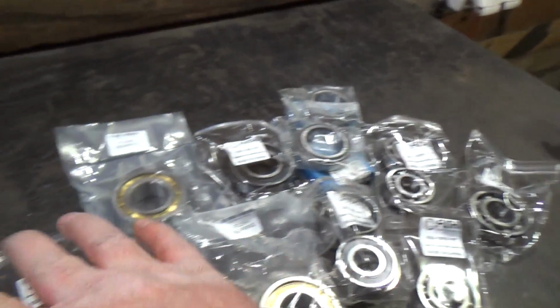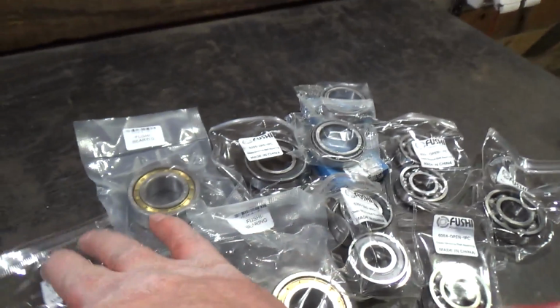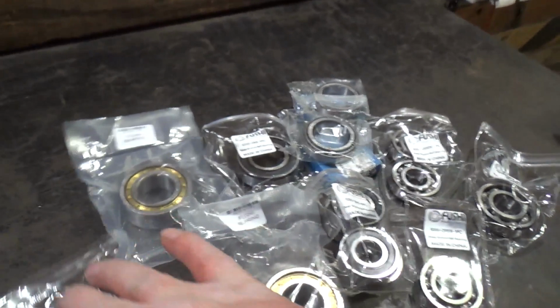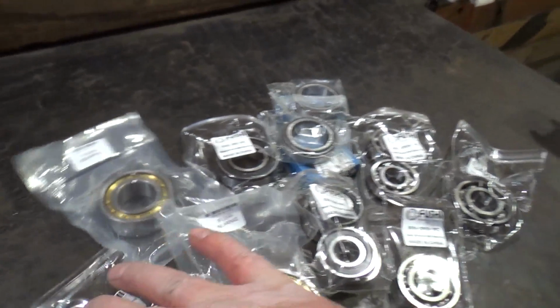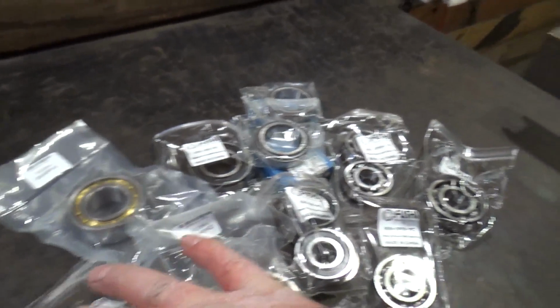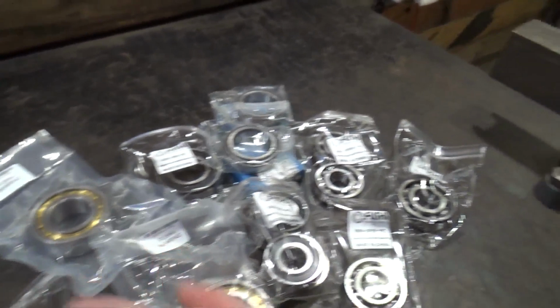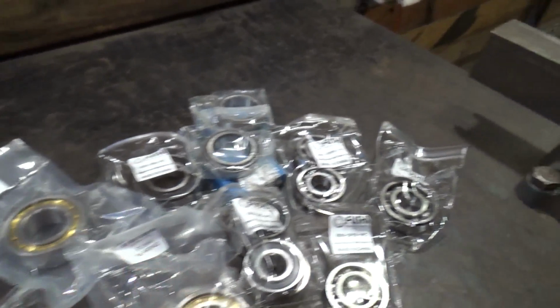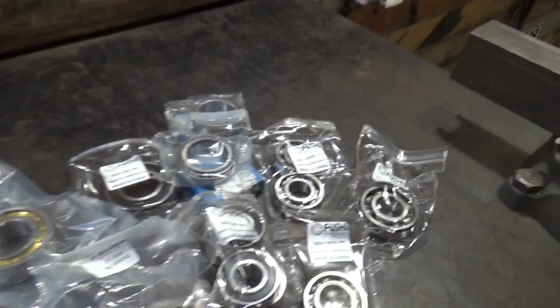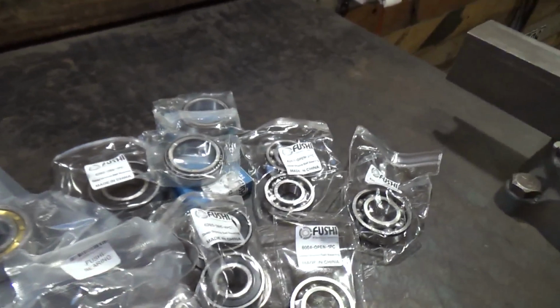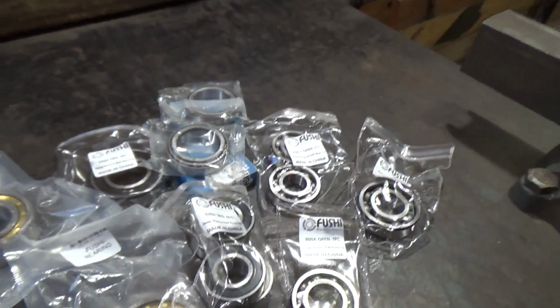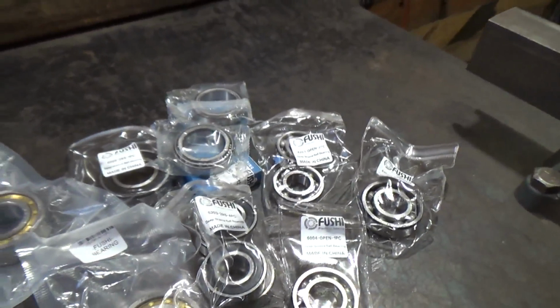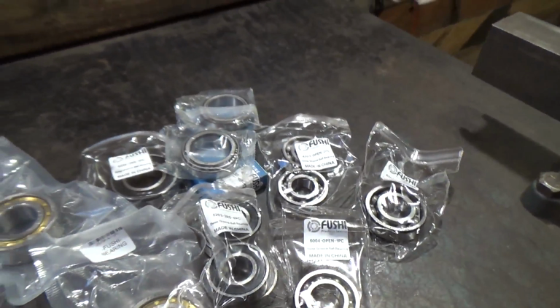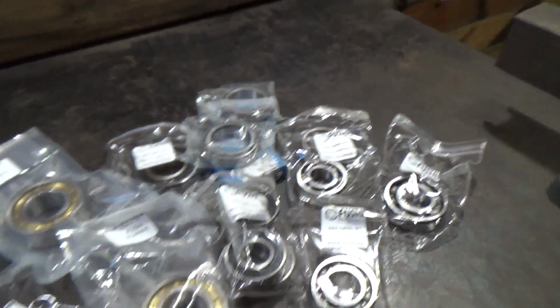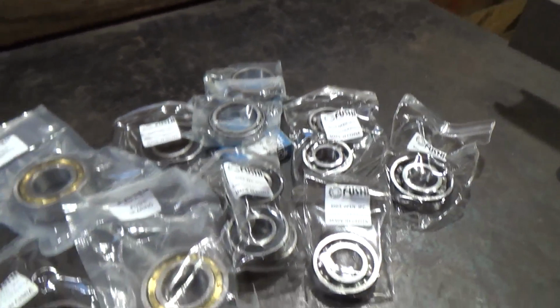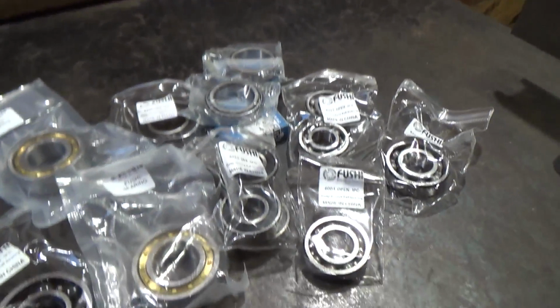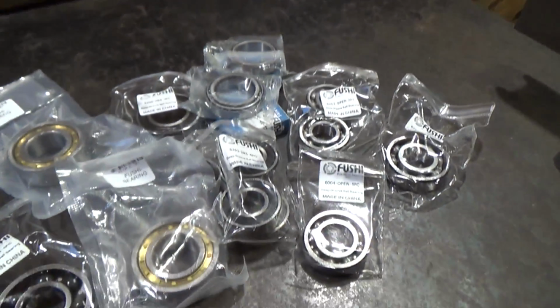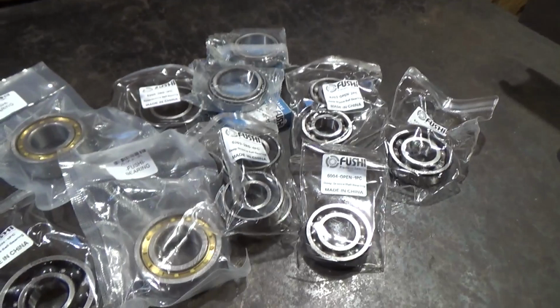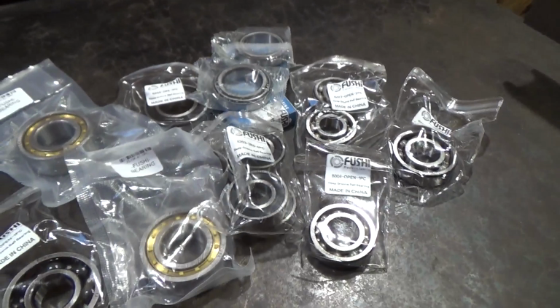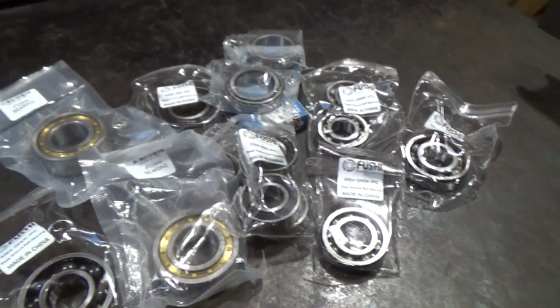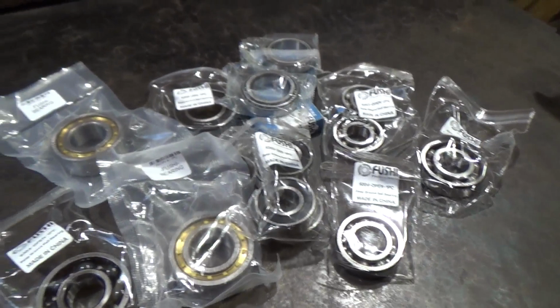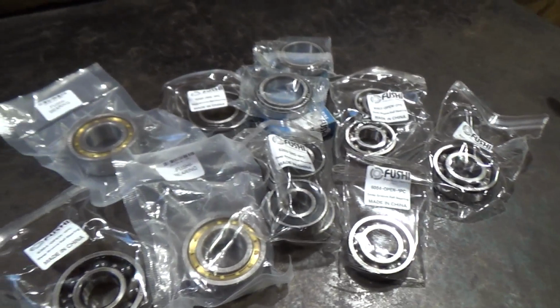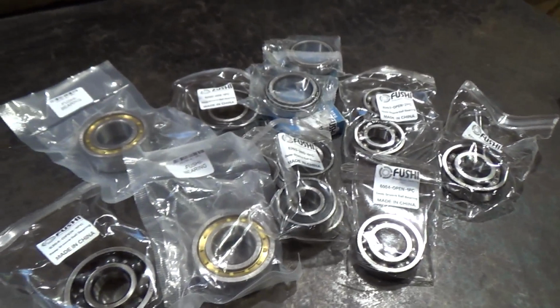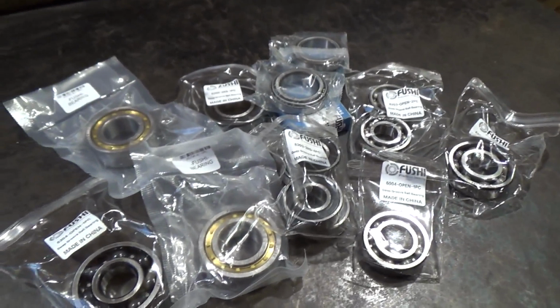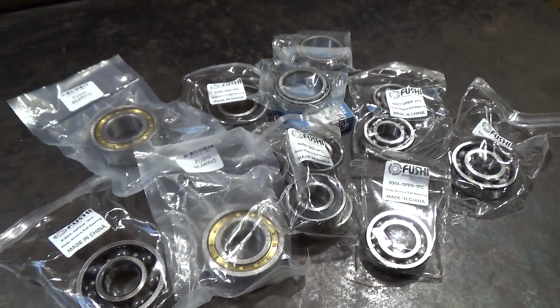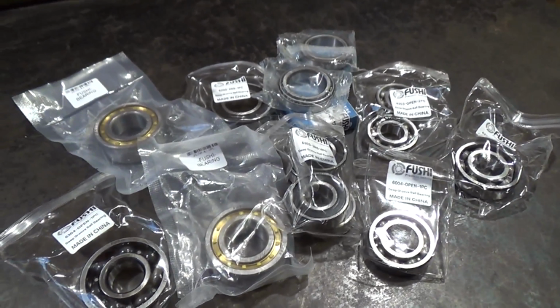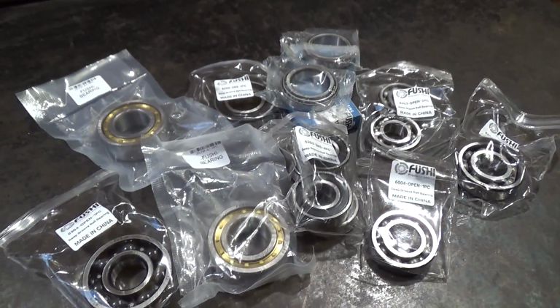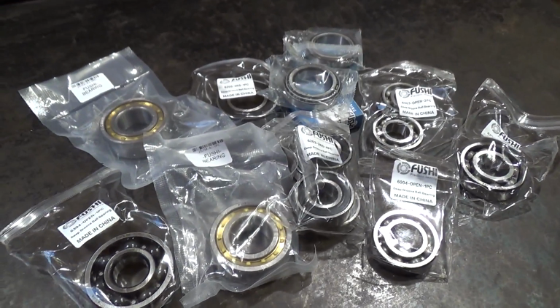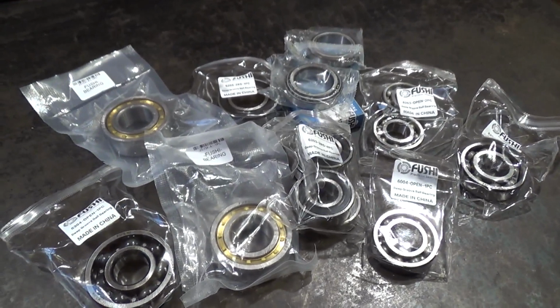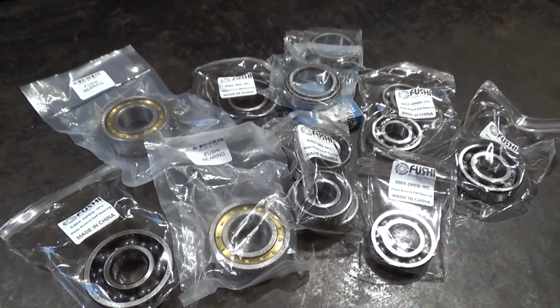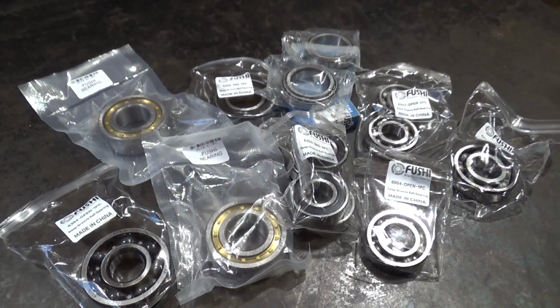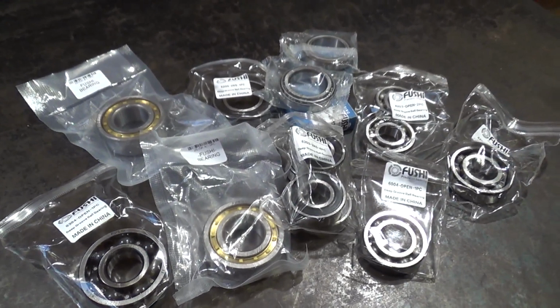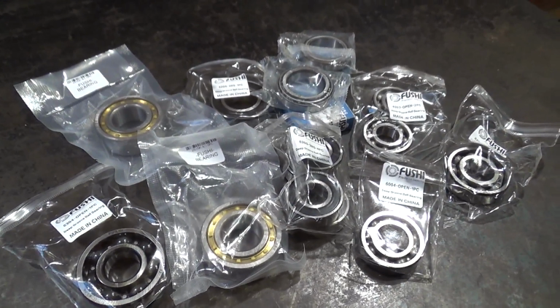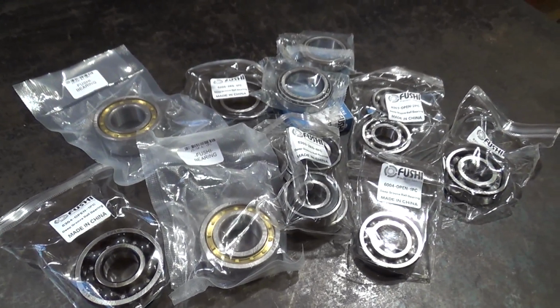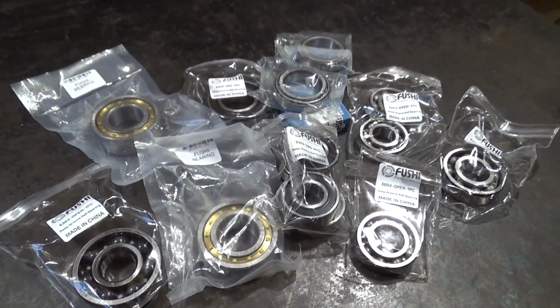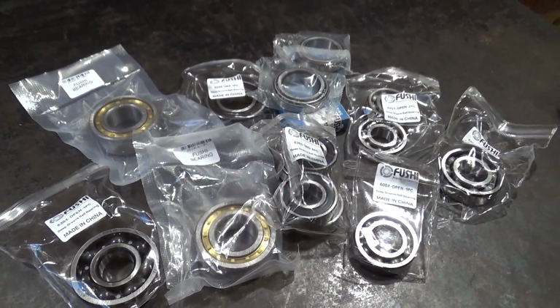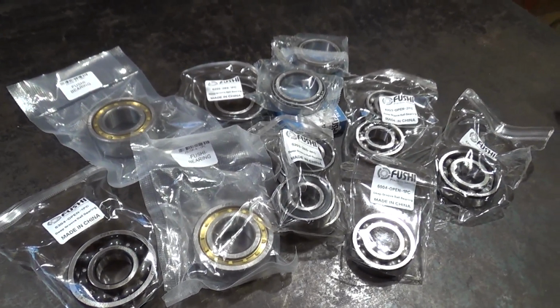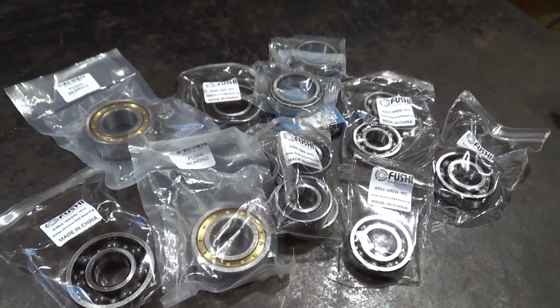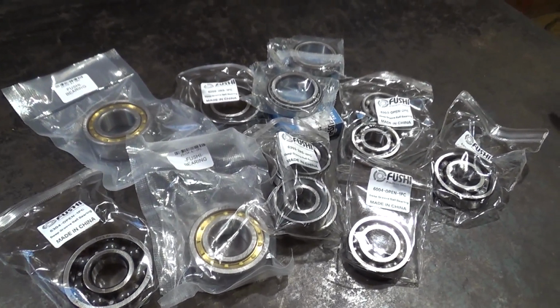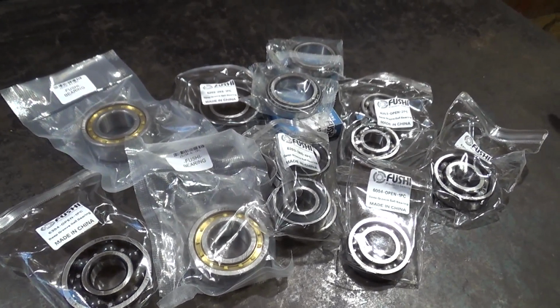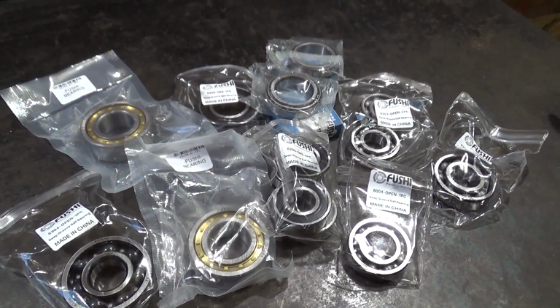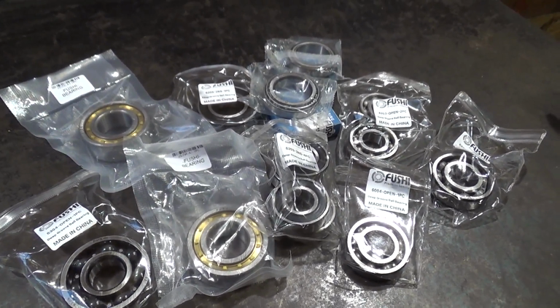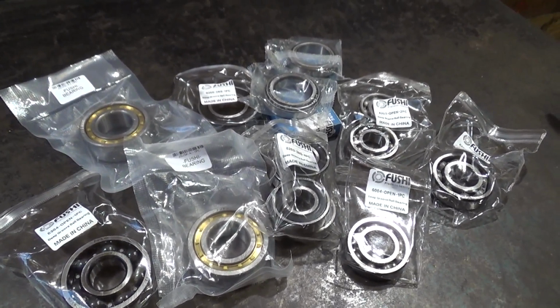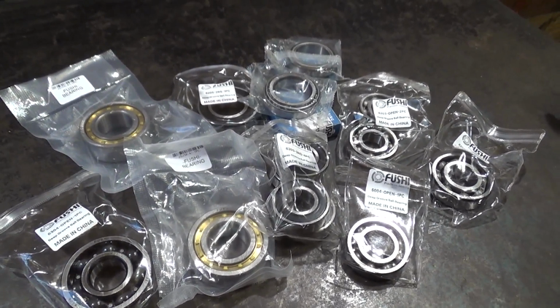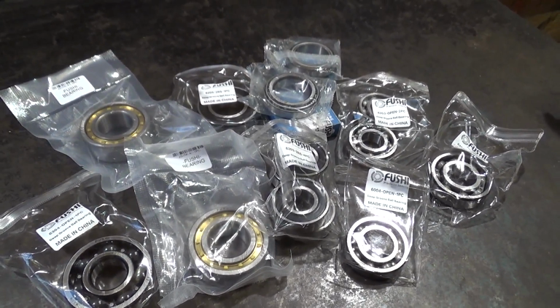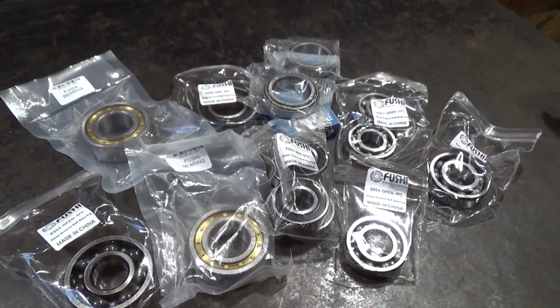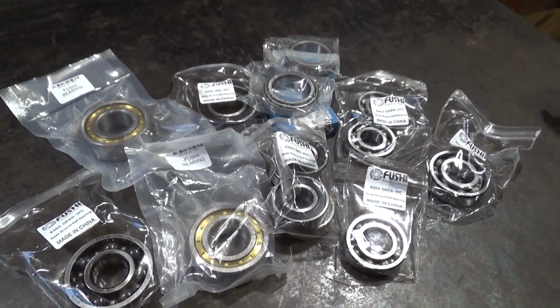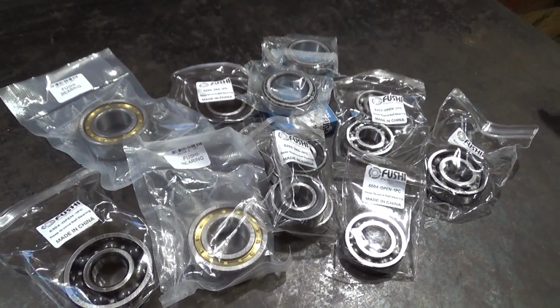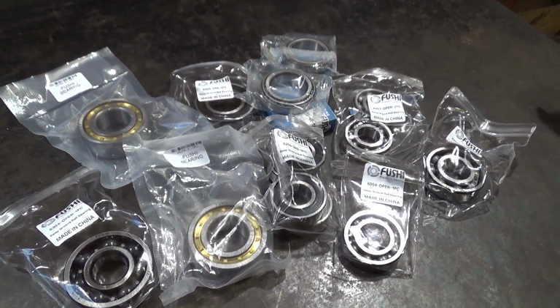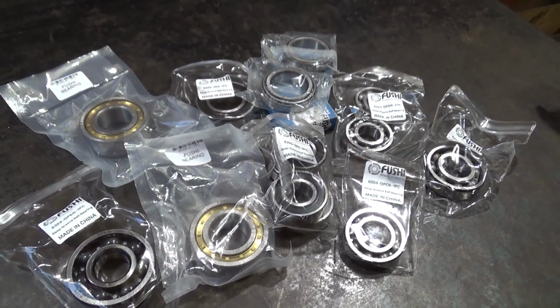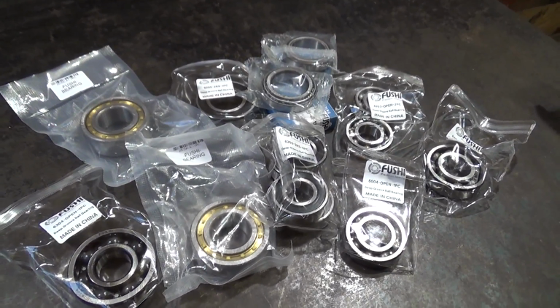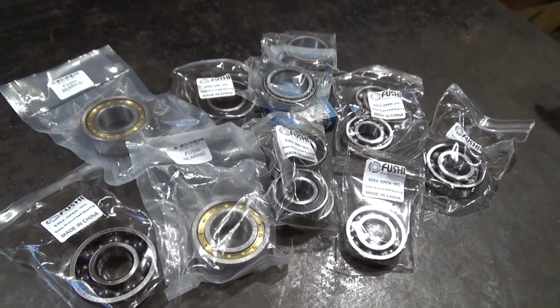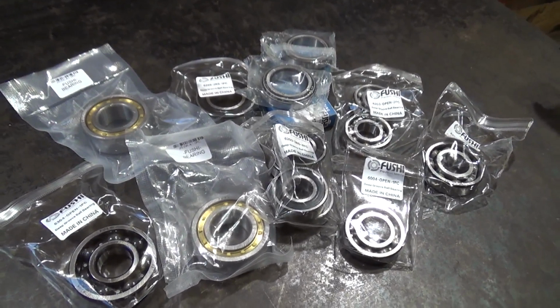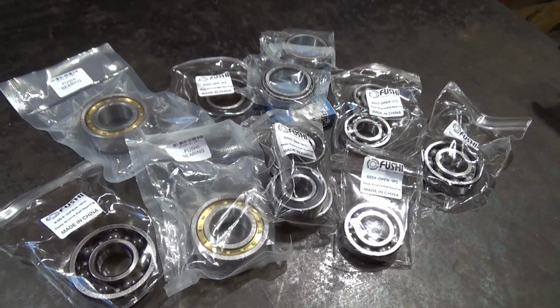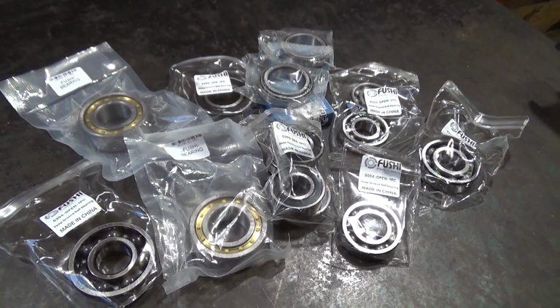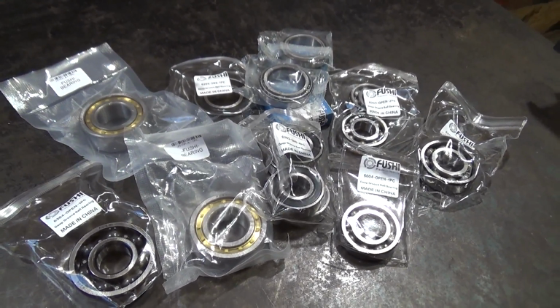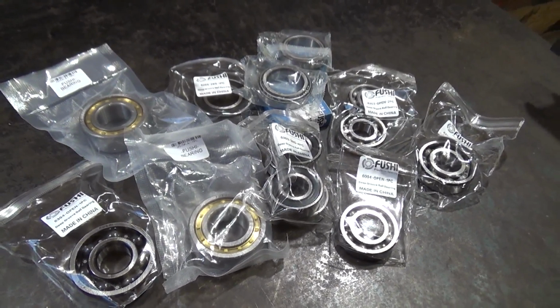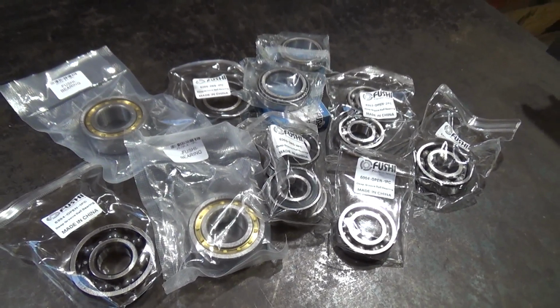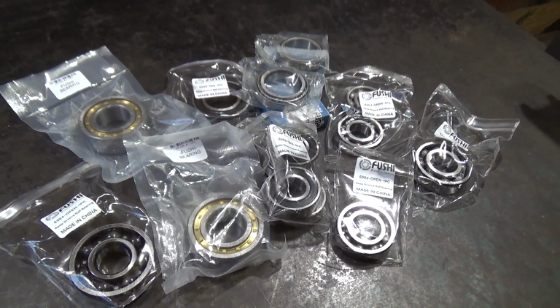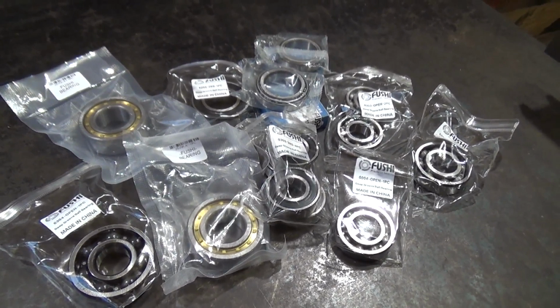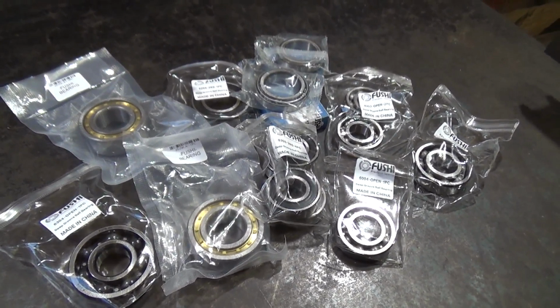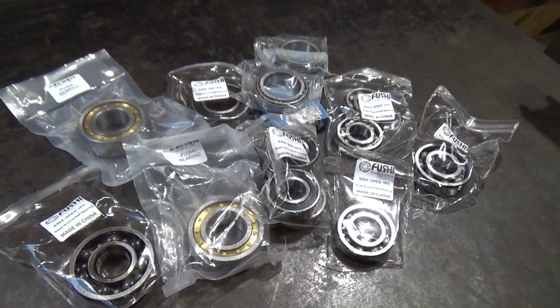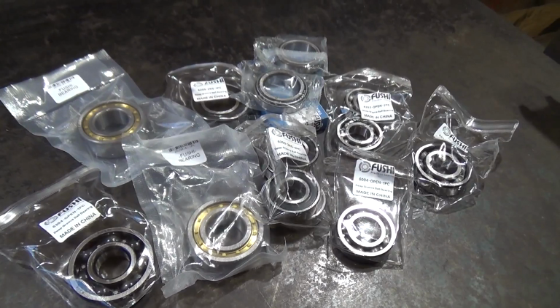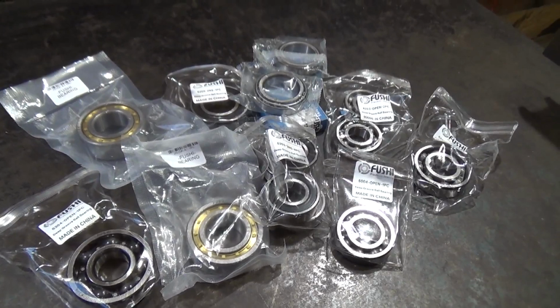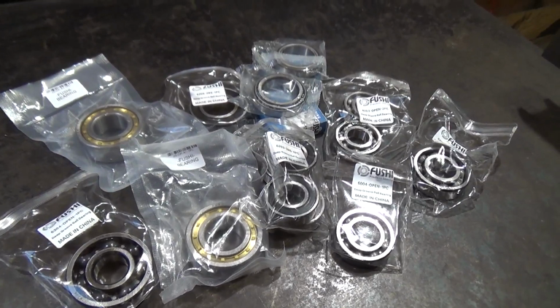Спасибо компании, спасибо вам всем, пока!